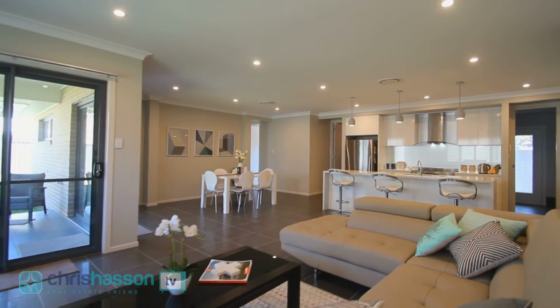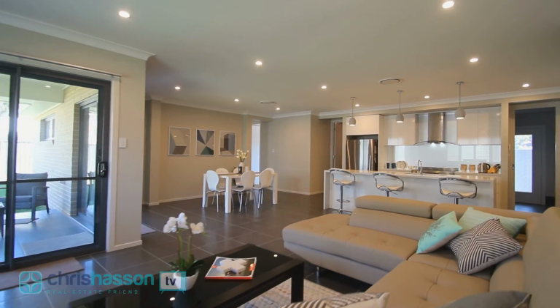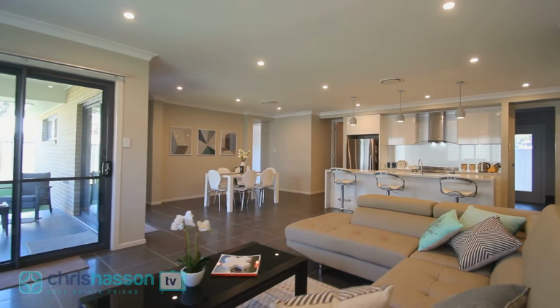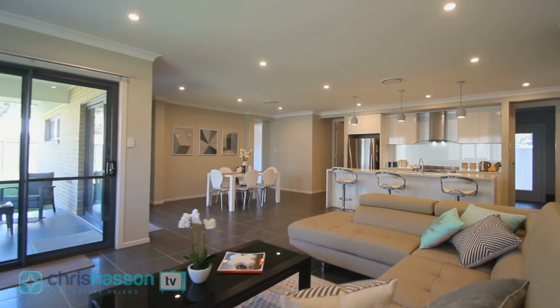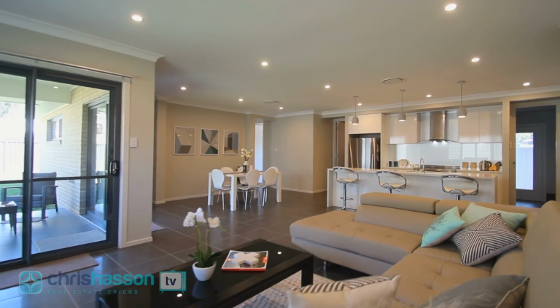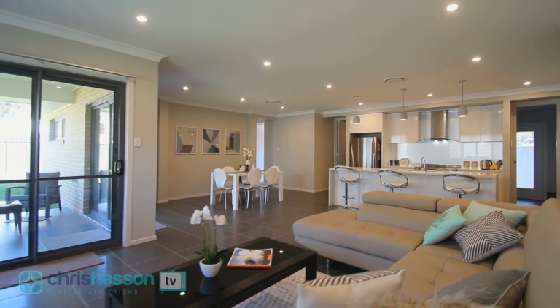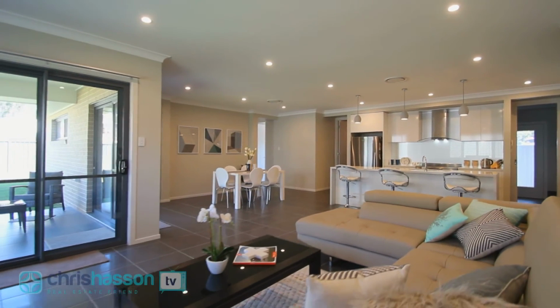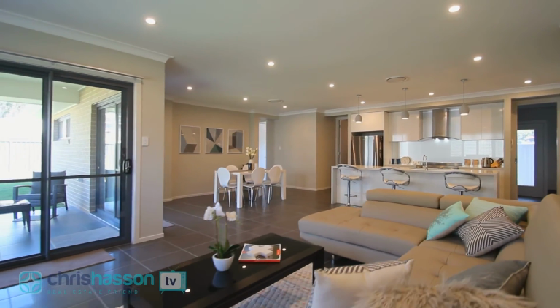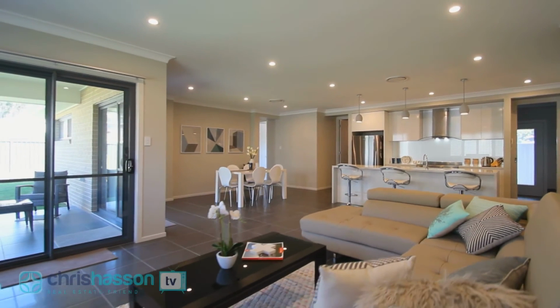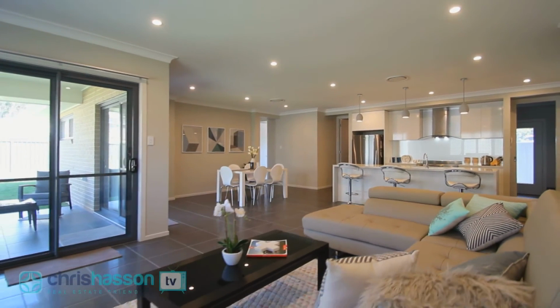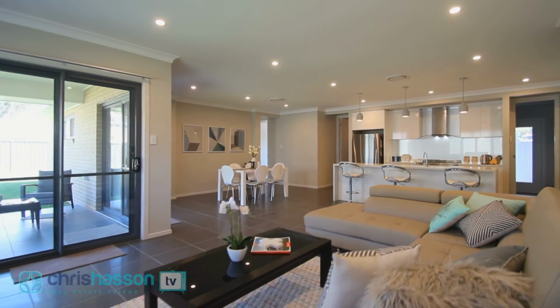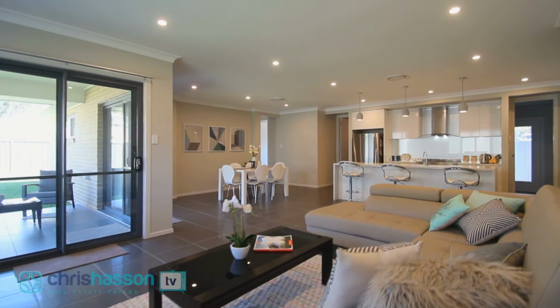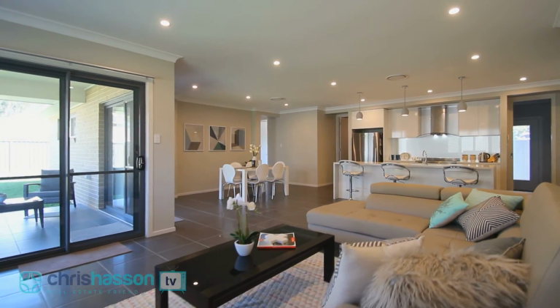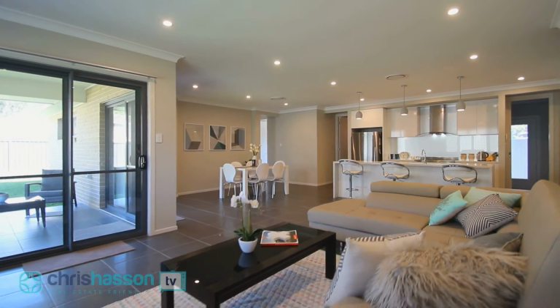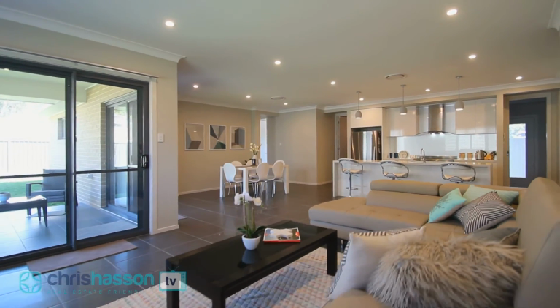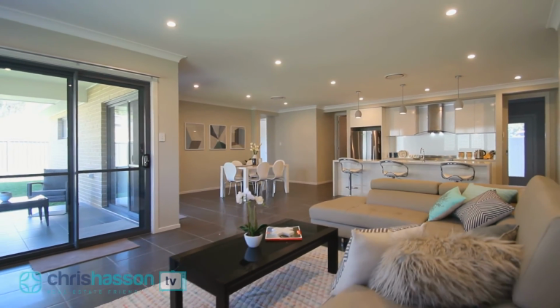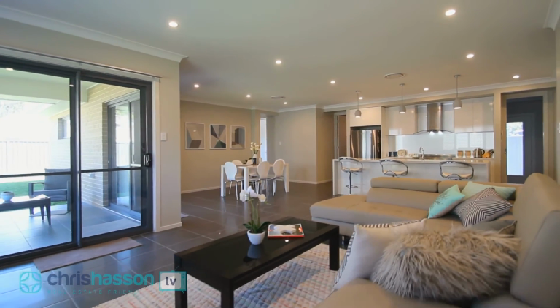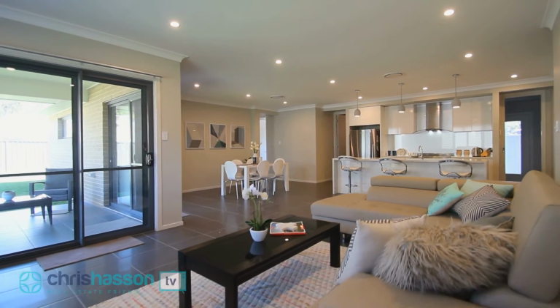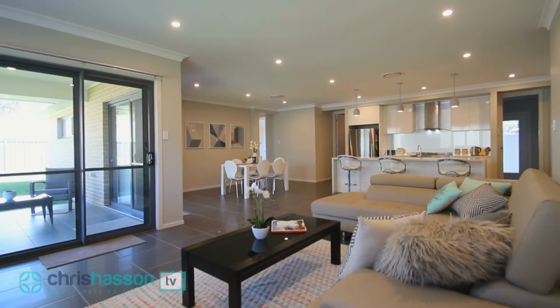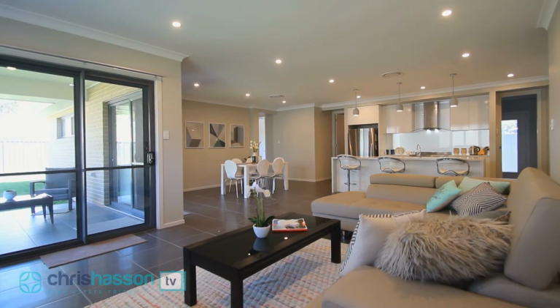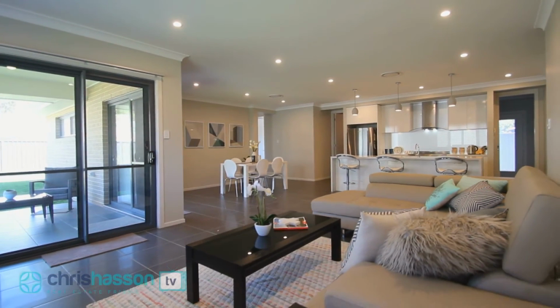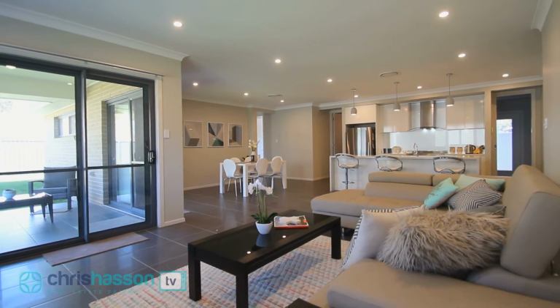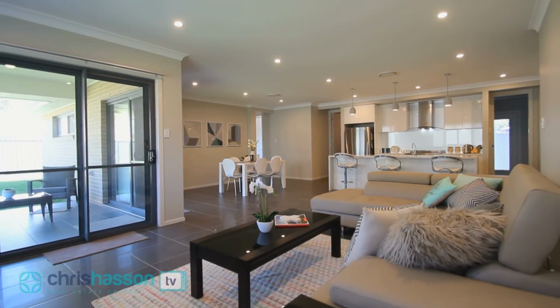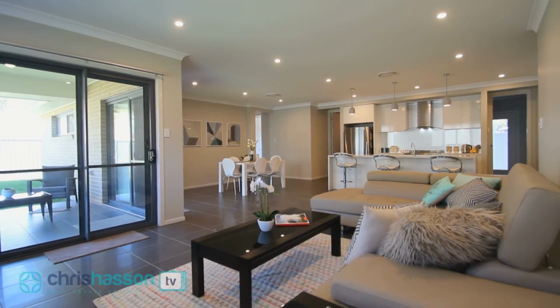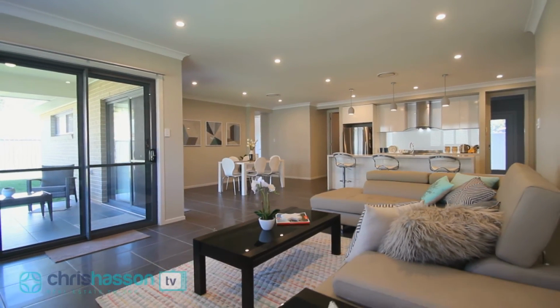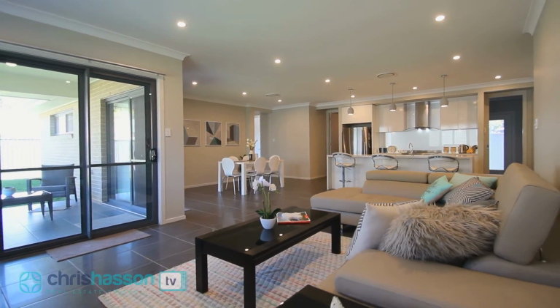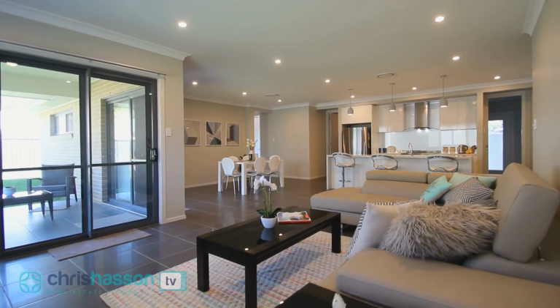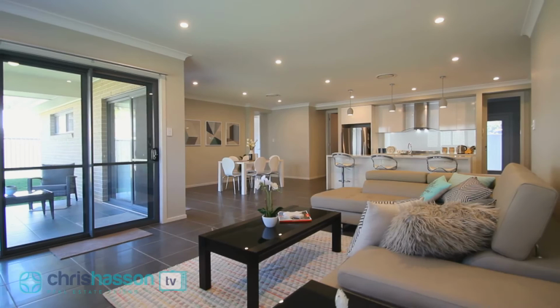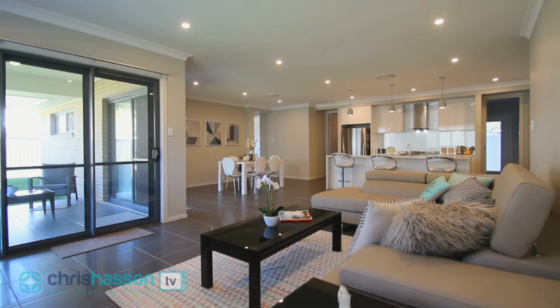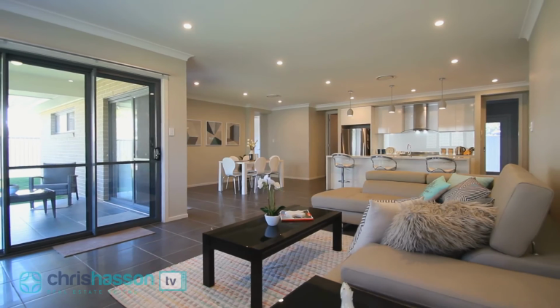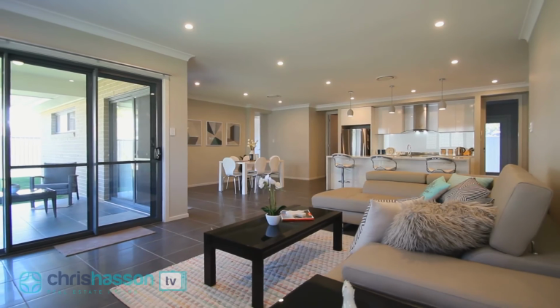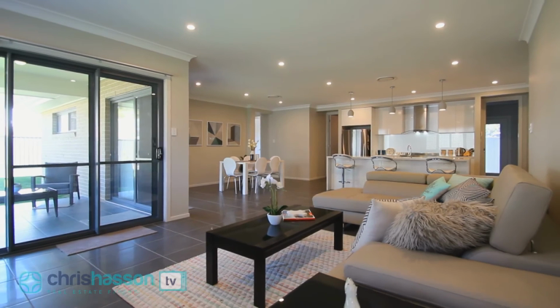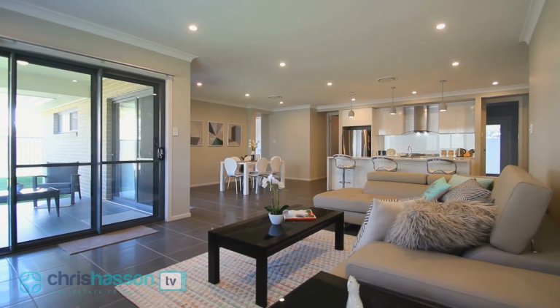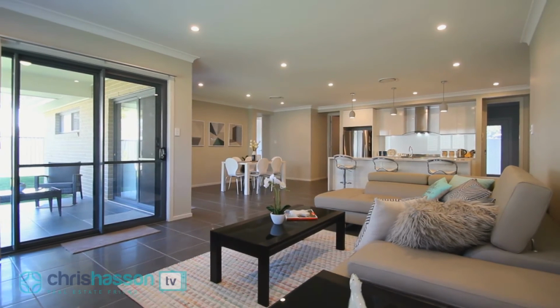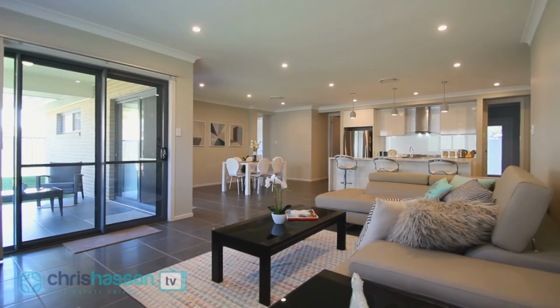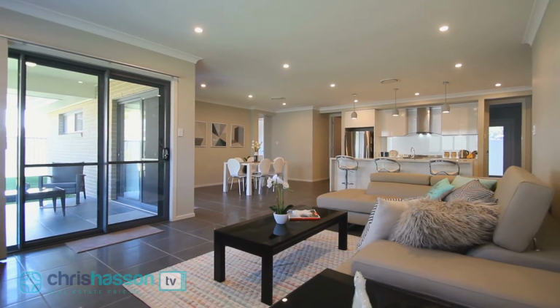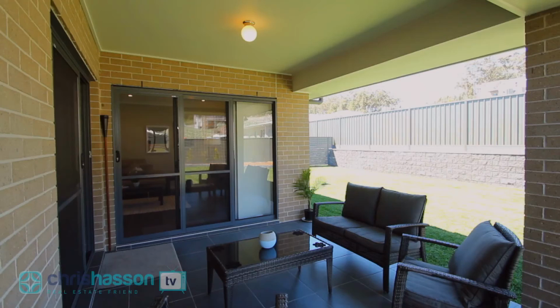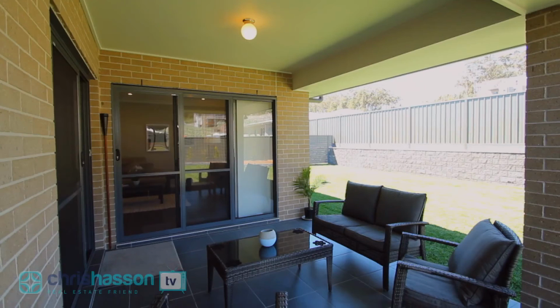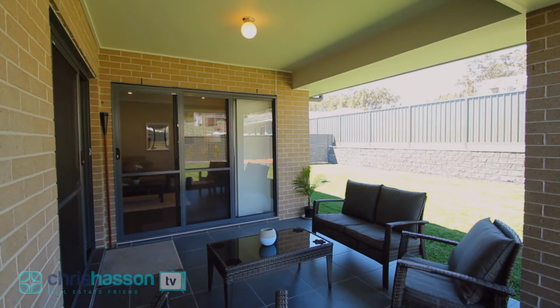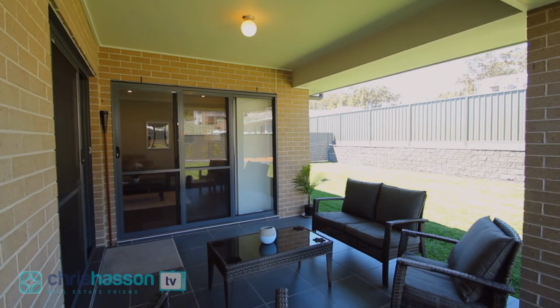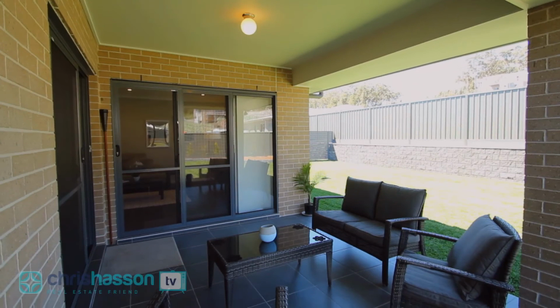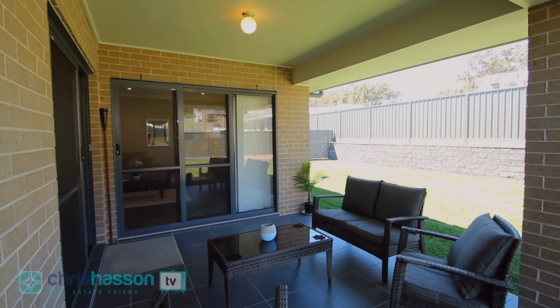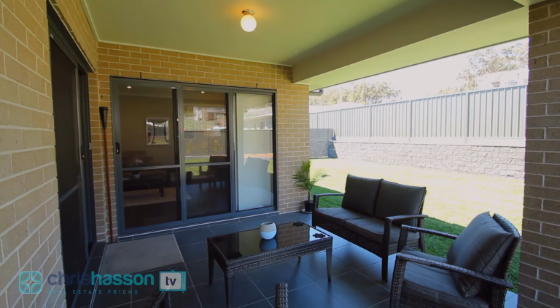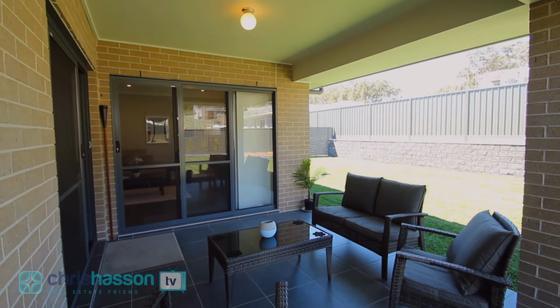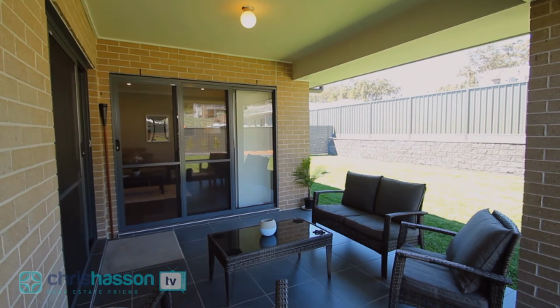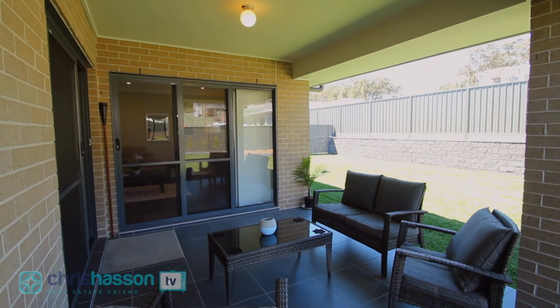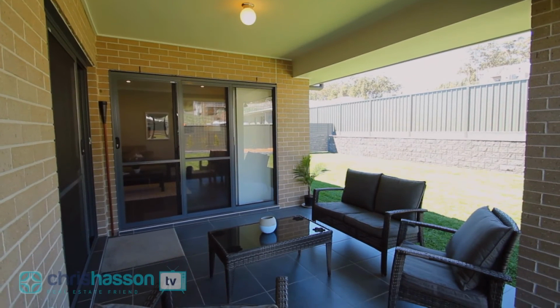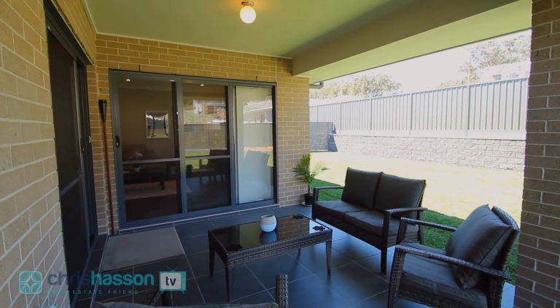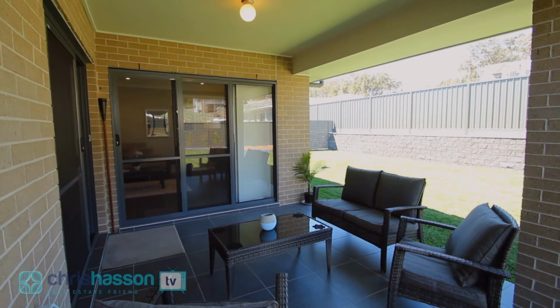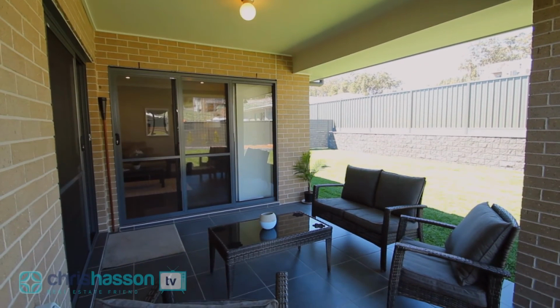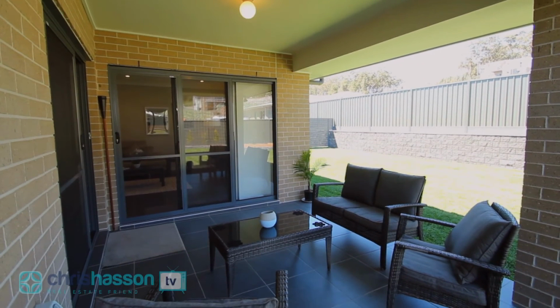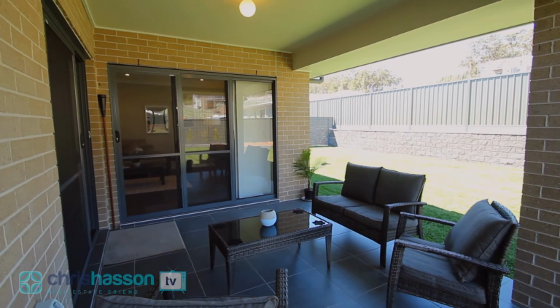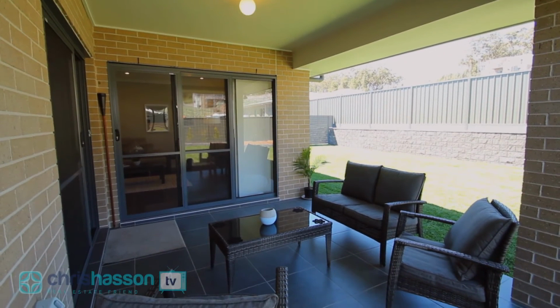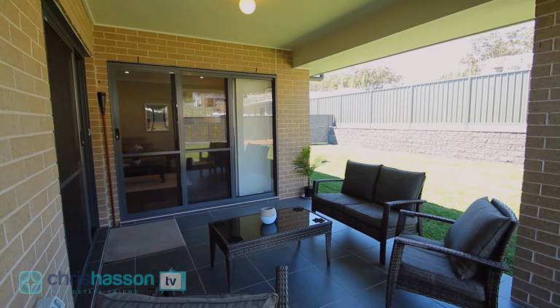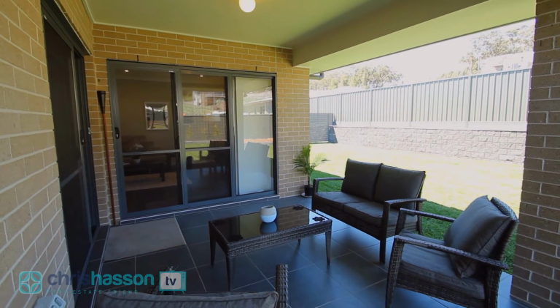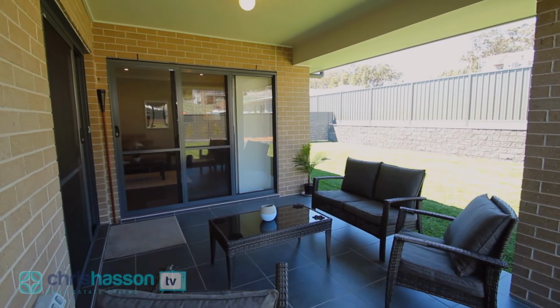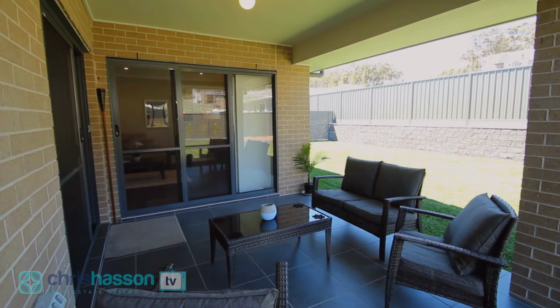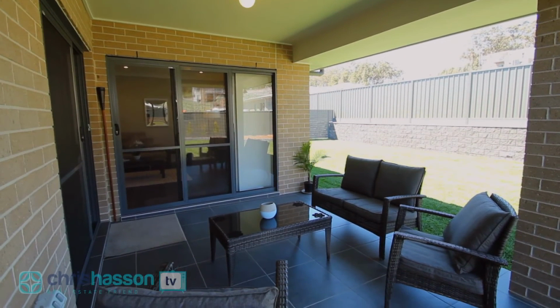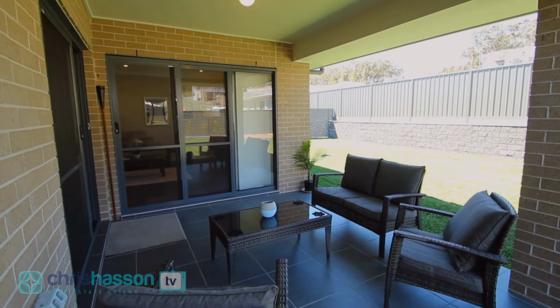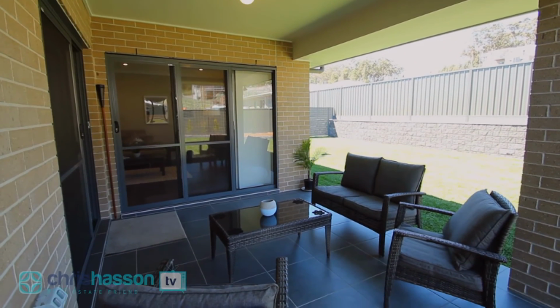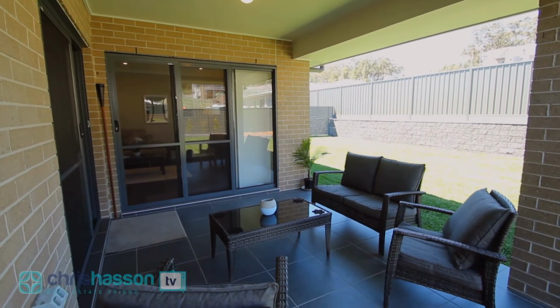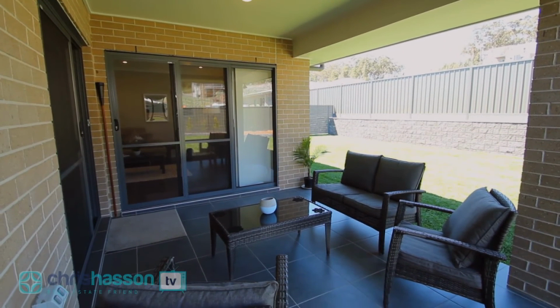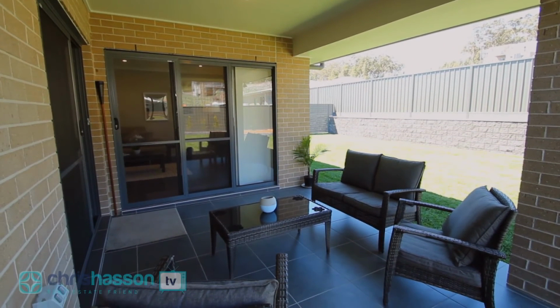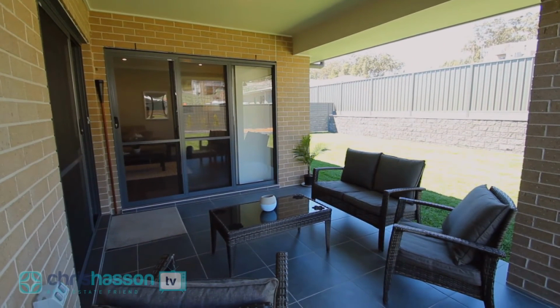The flow of indoor-outdoor entertaining is seamless, with enough room for a pool or footy with the kids or grandkids.